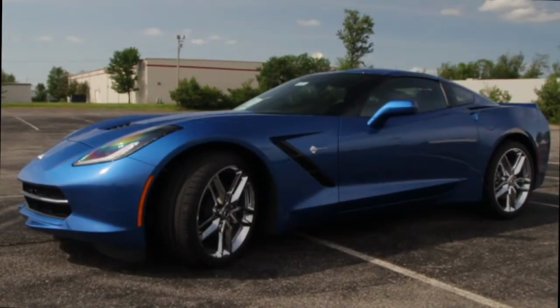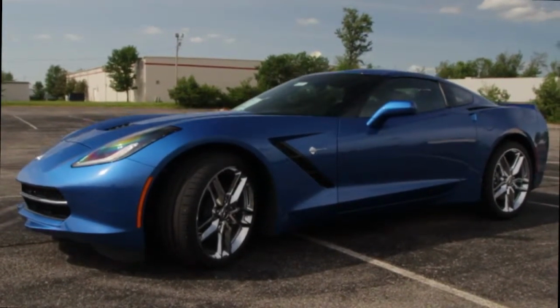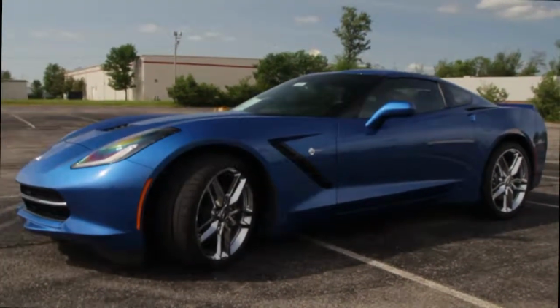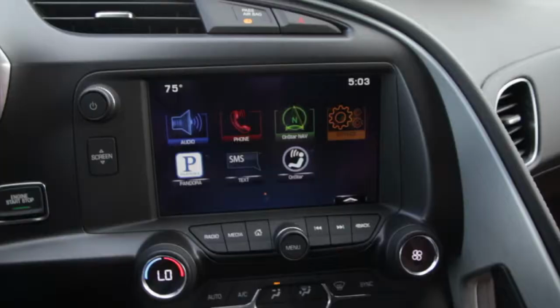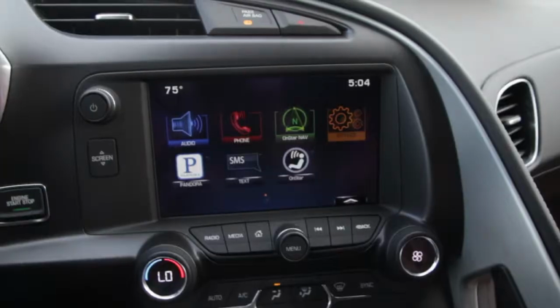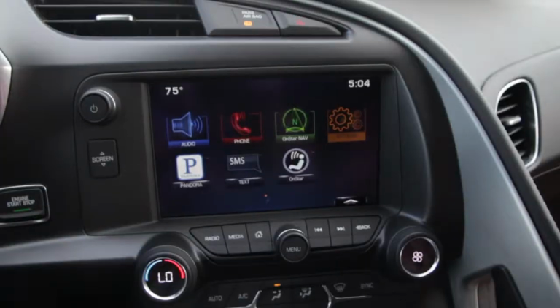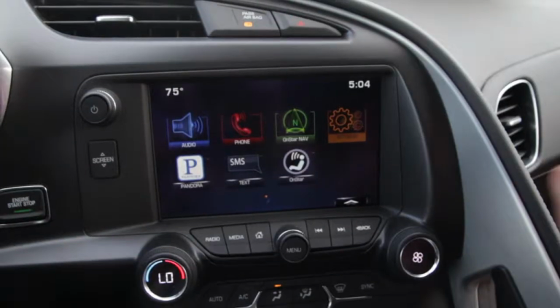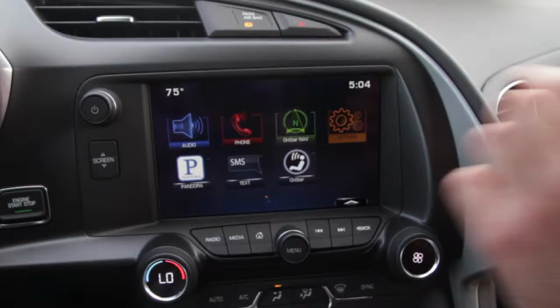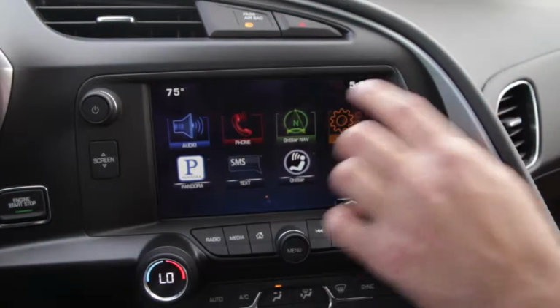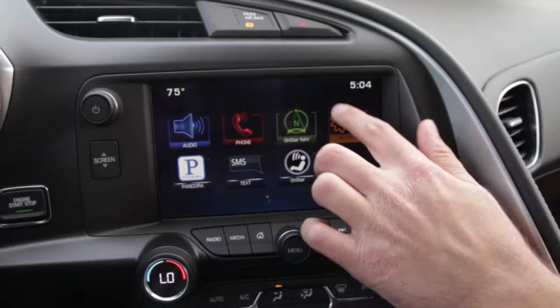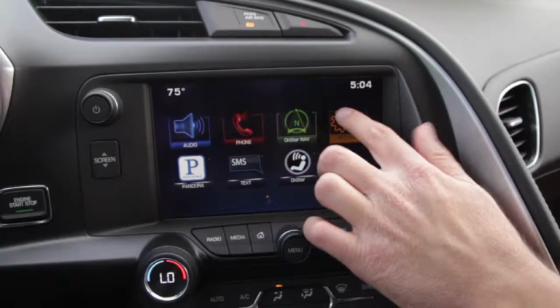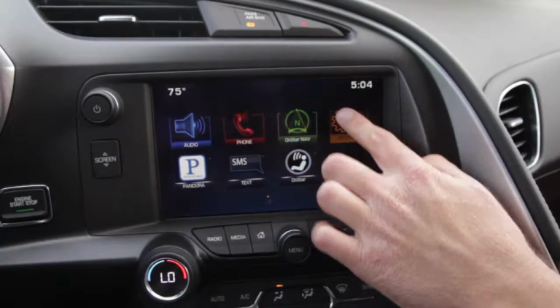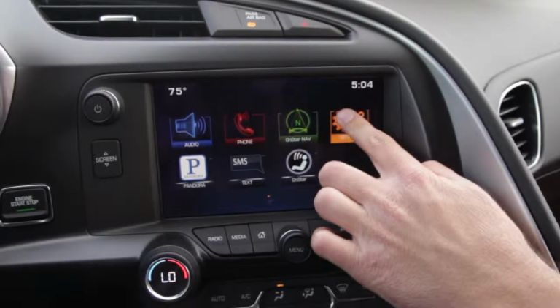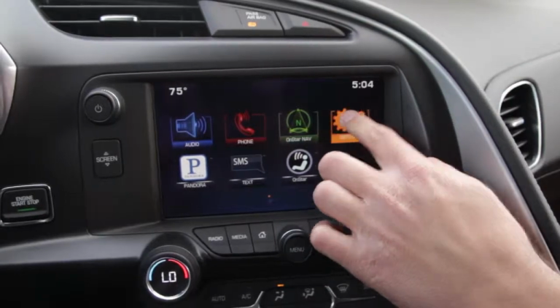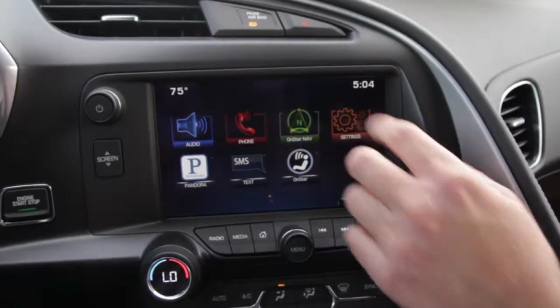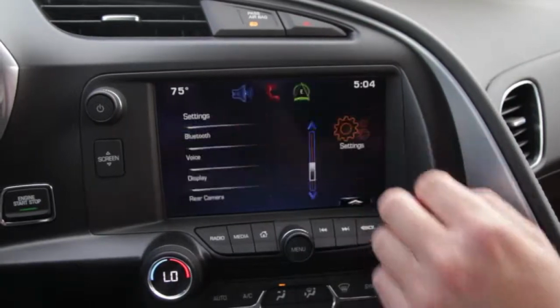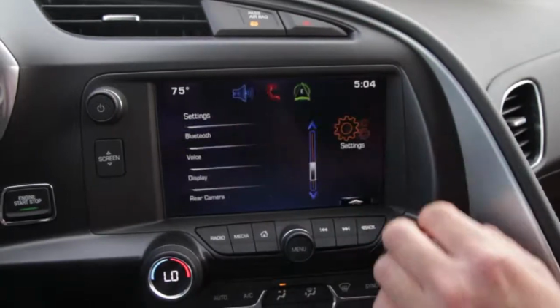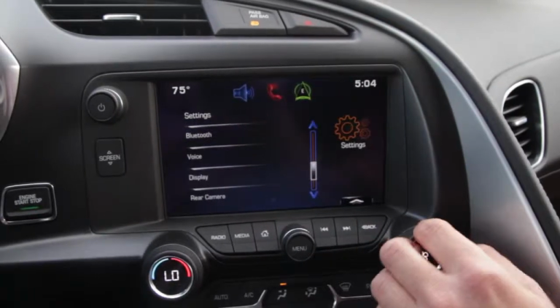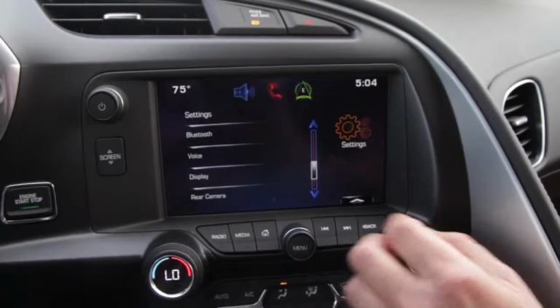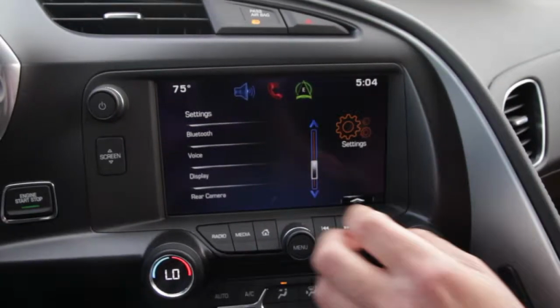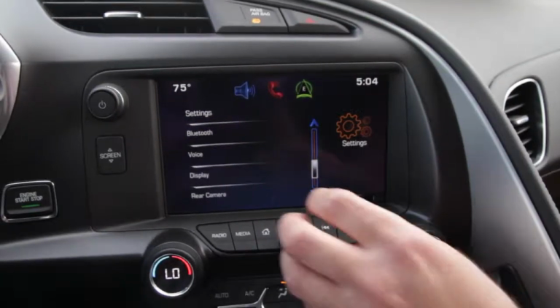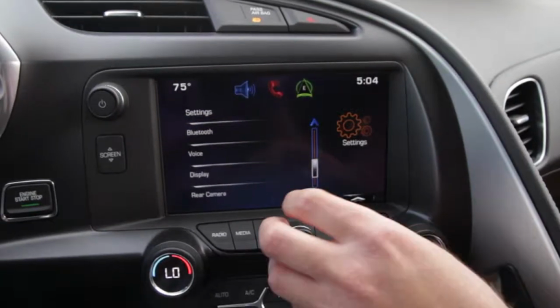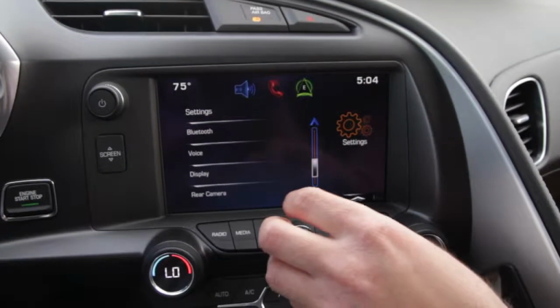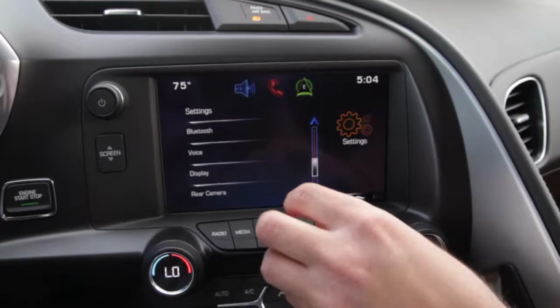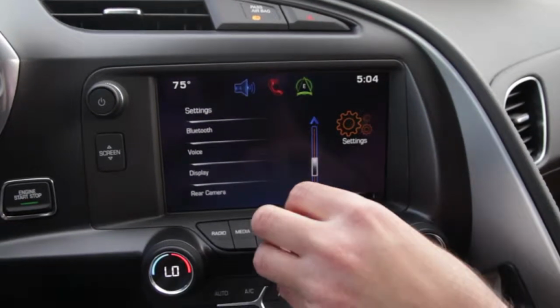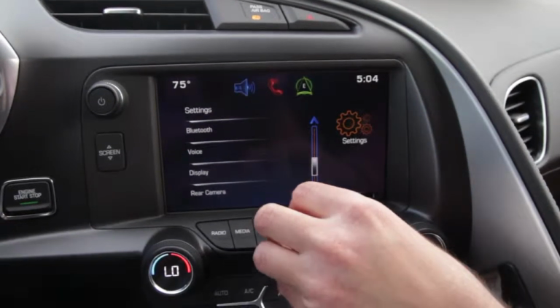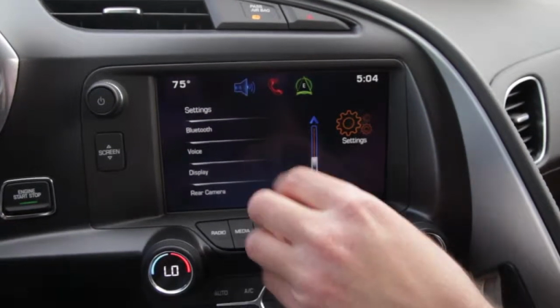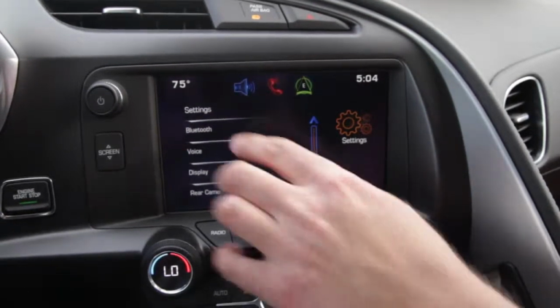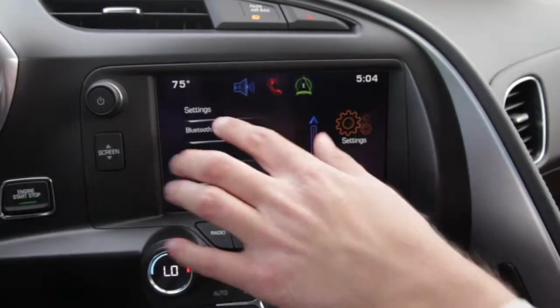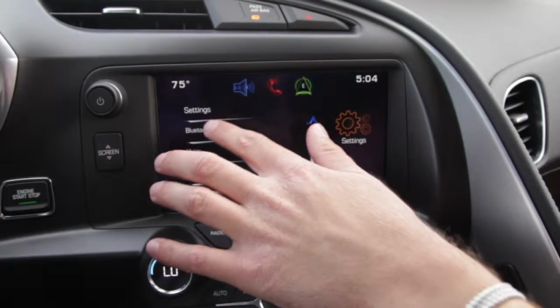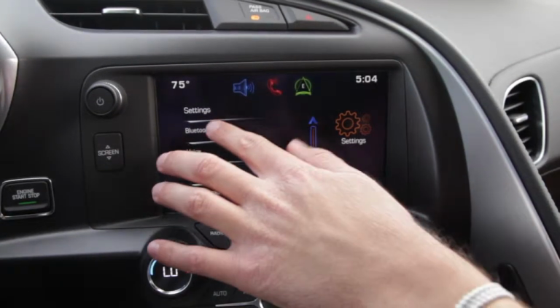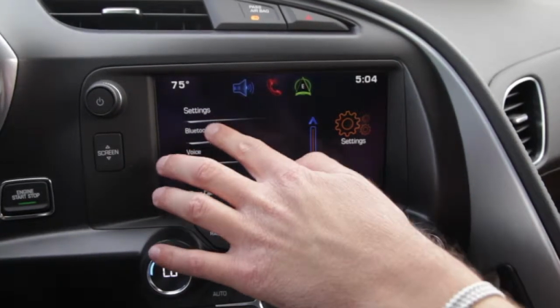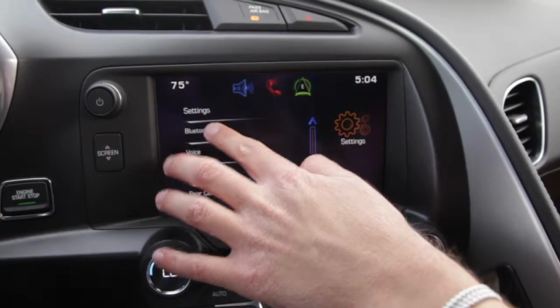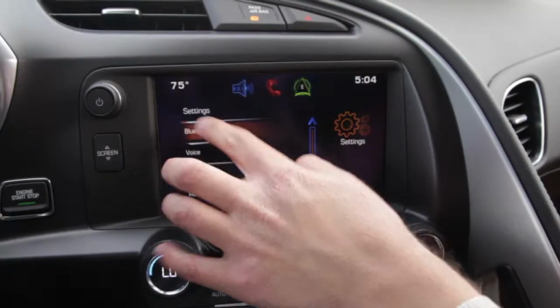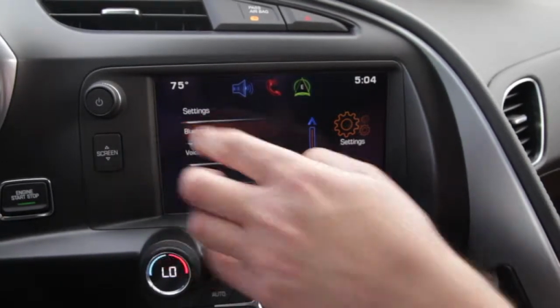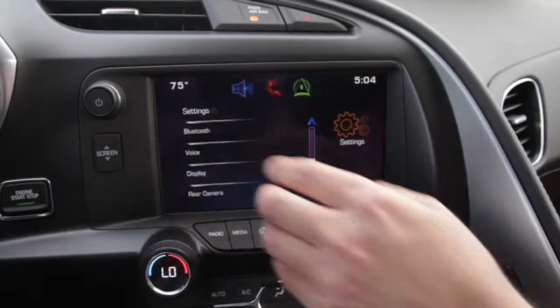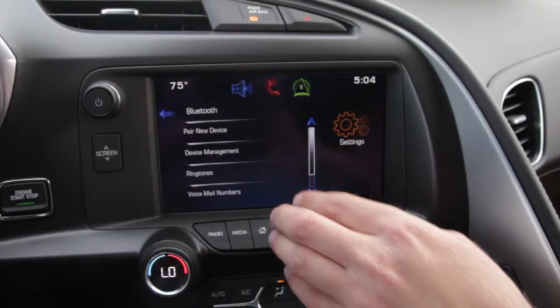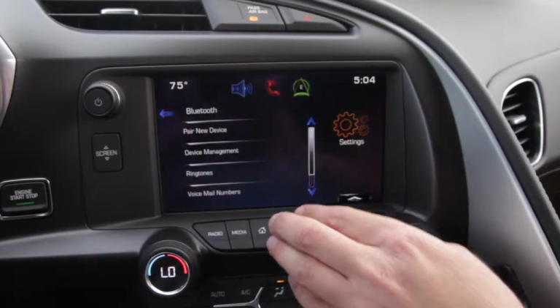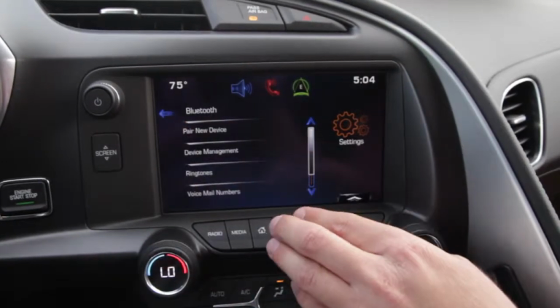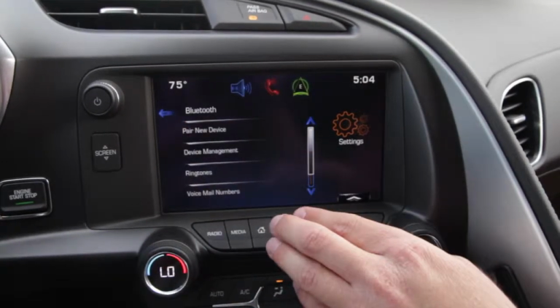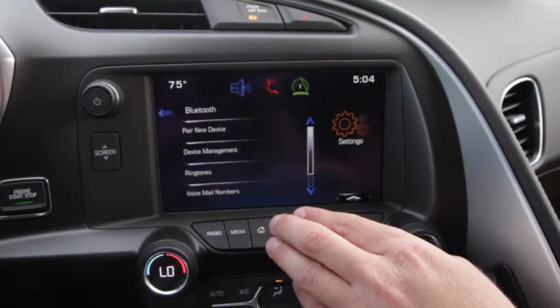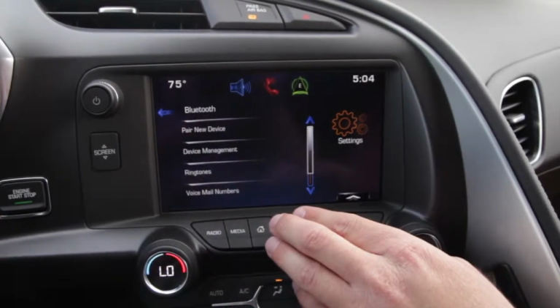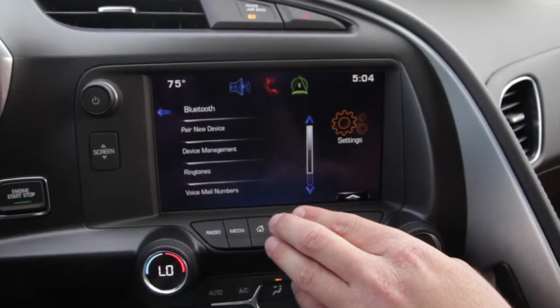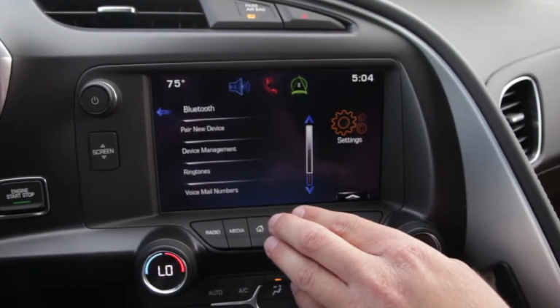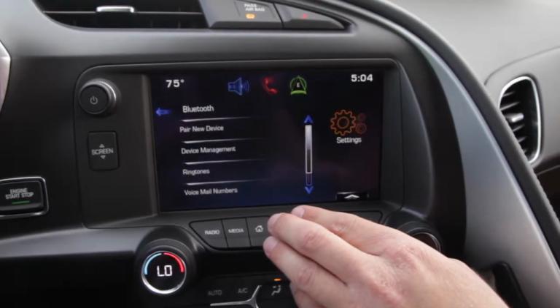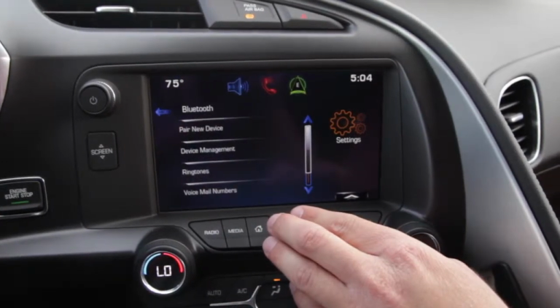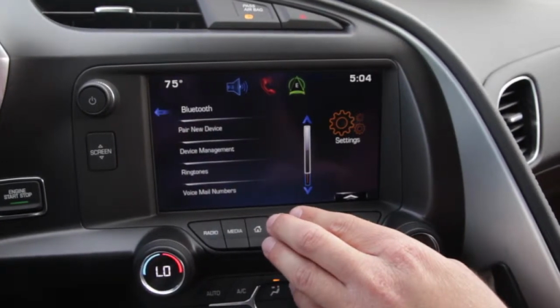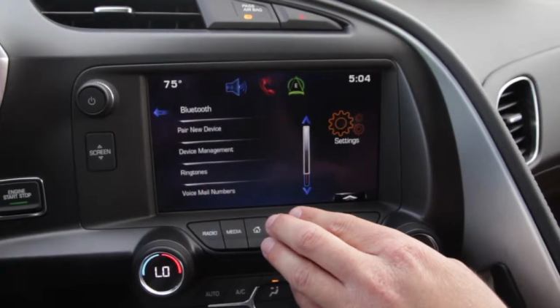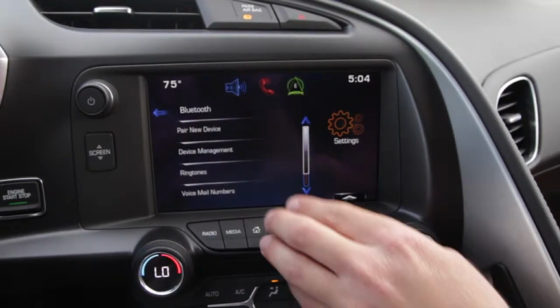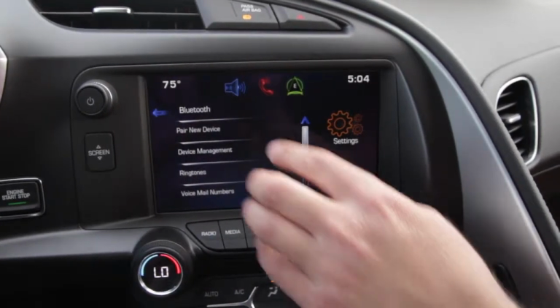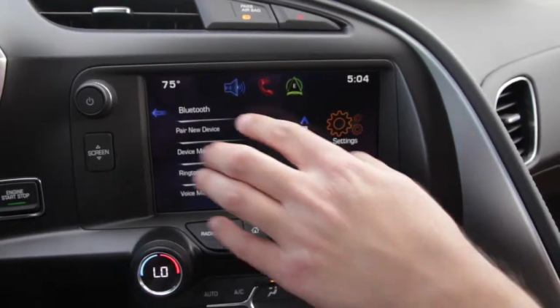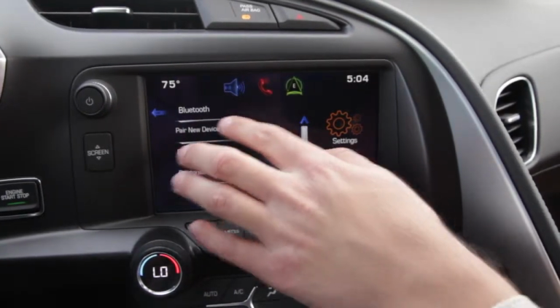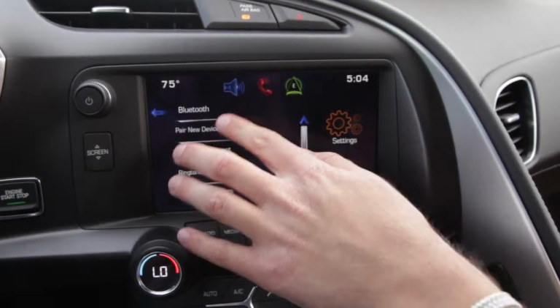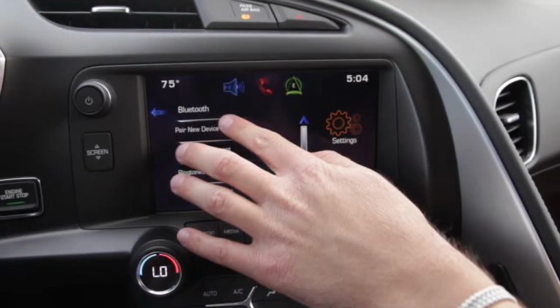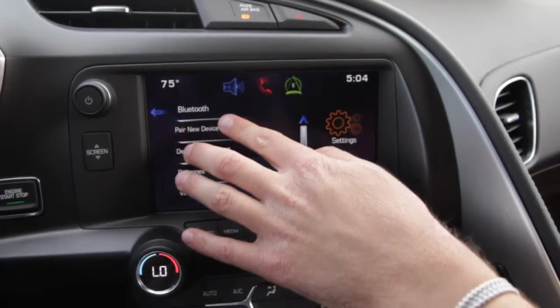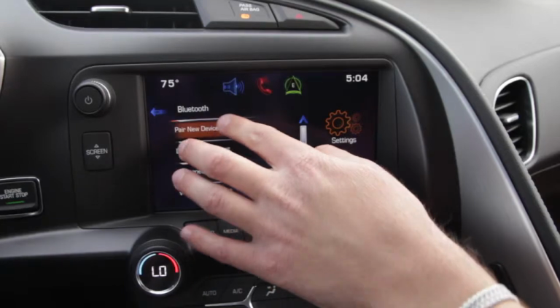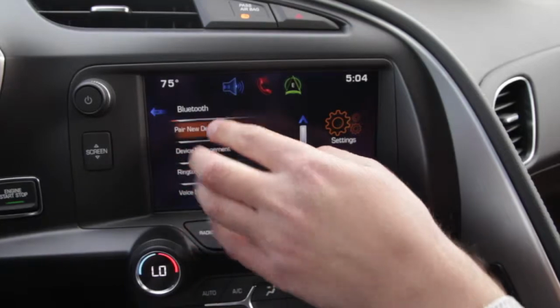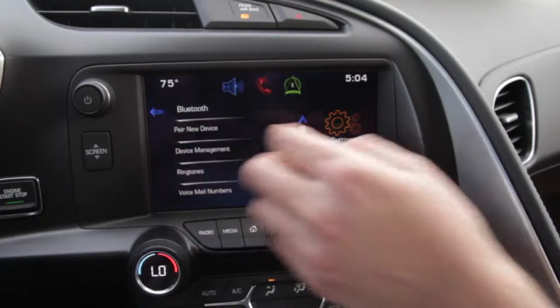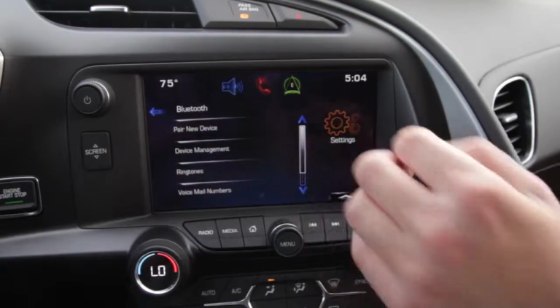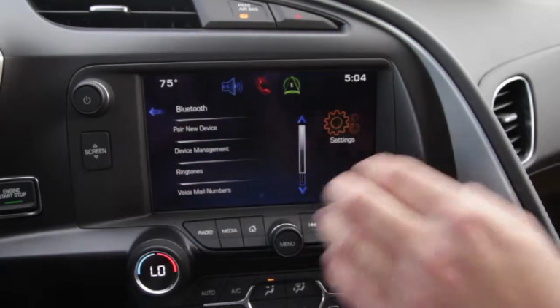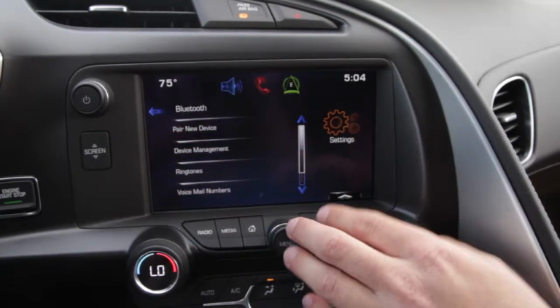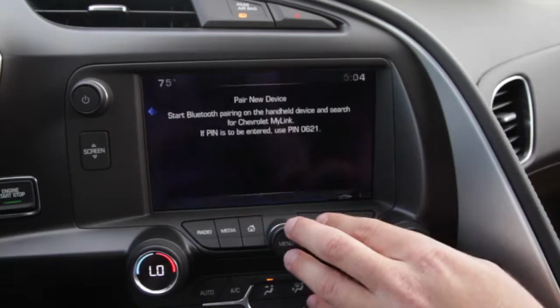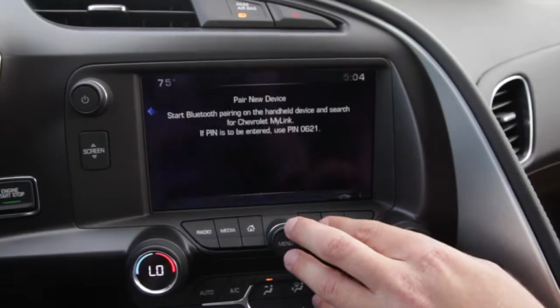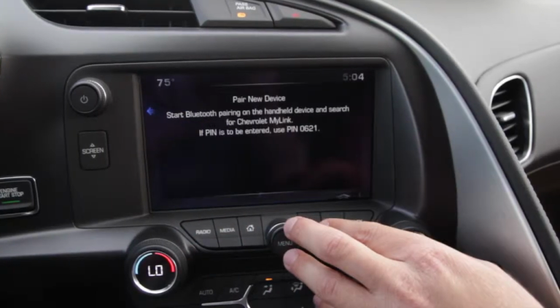From the home menu, select the setting icon. Using the menu knob or touch screen, scroll to Bluetooth and select pair a new device.